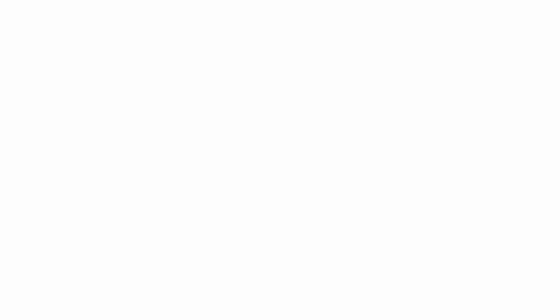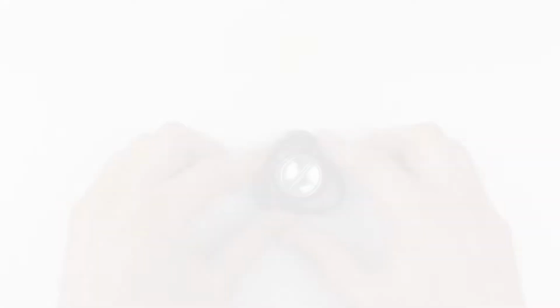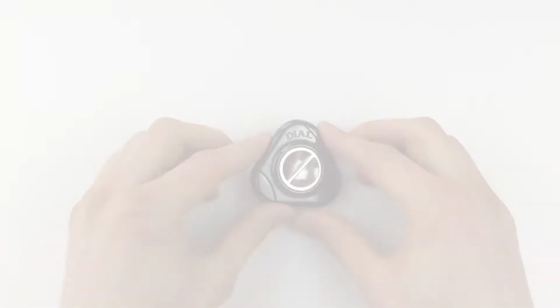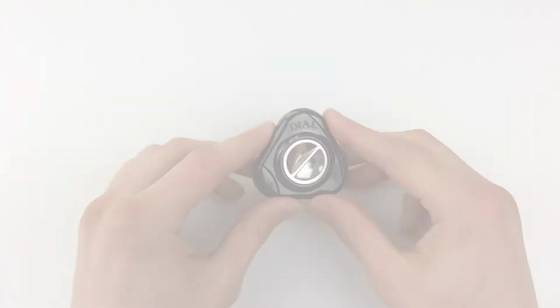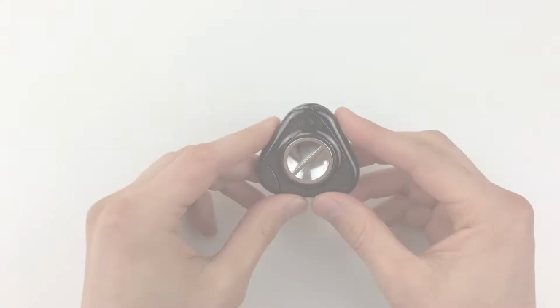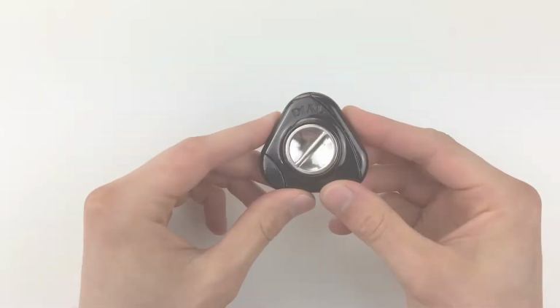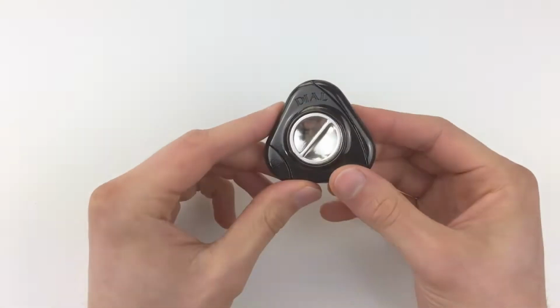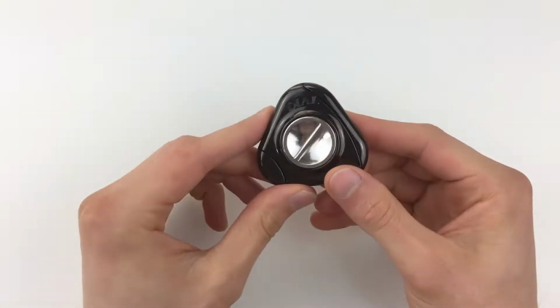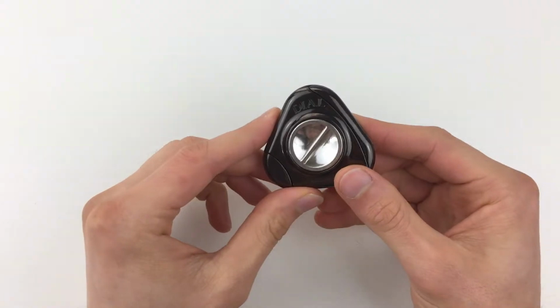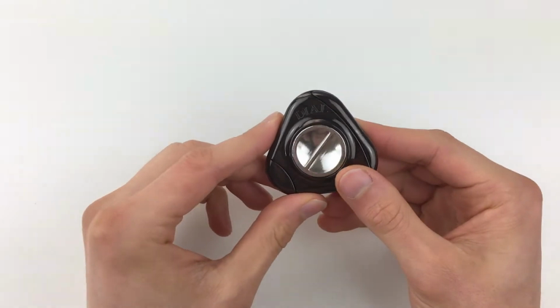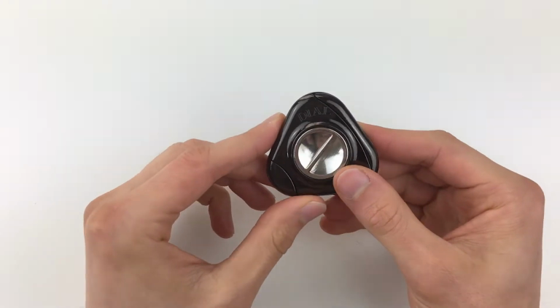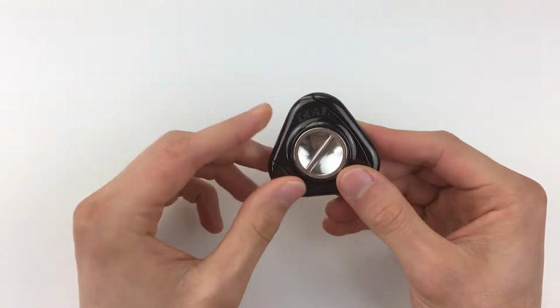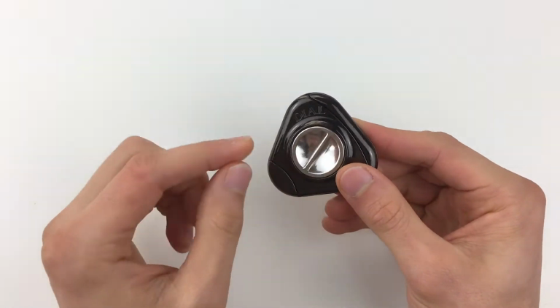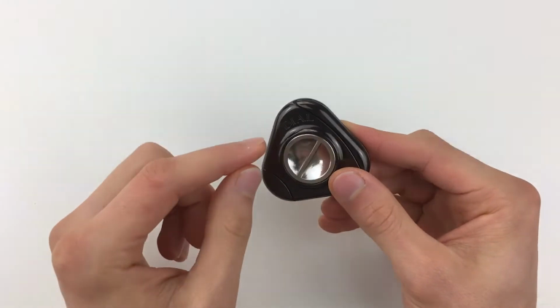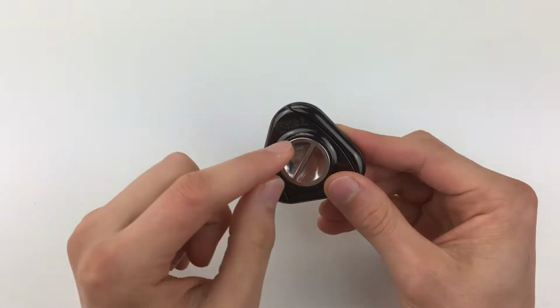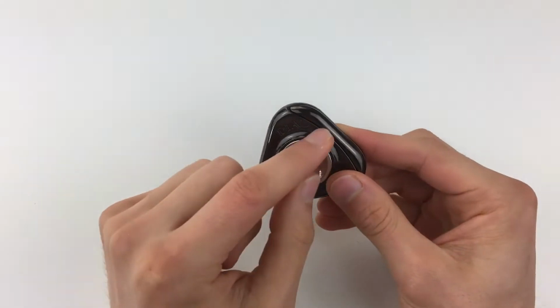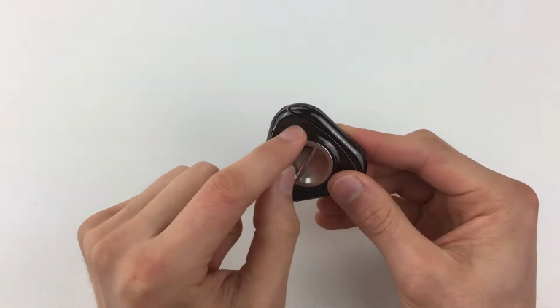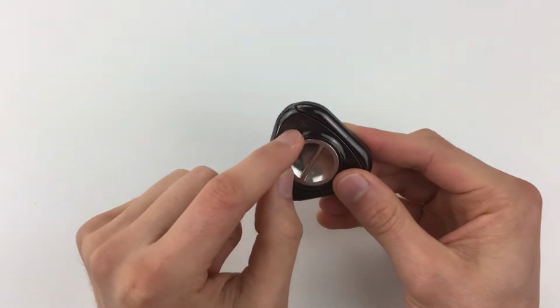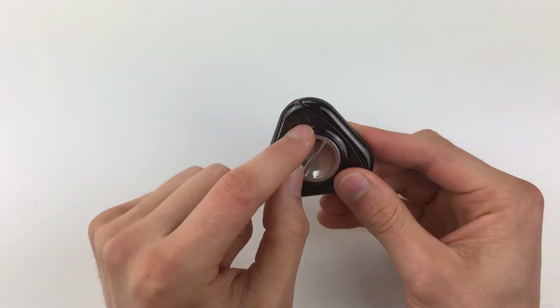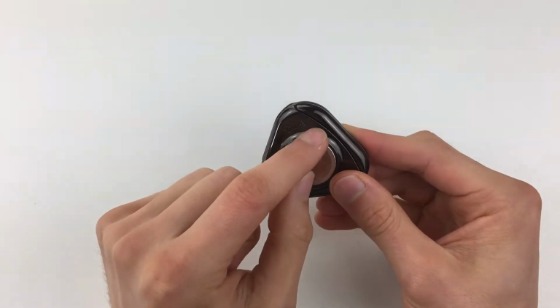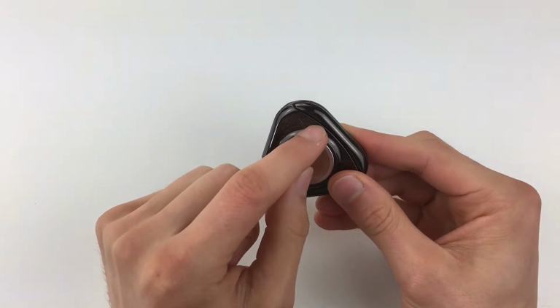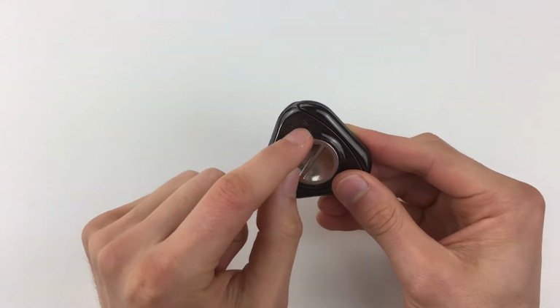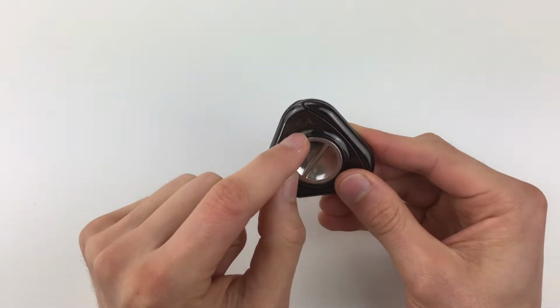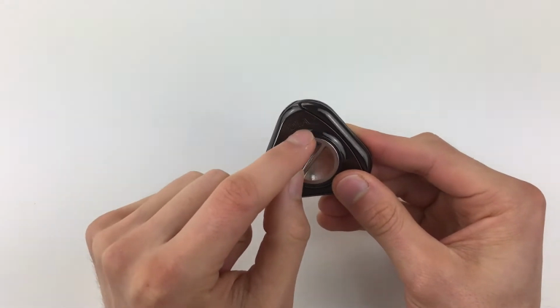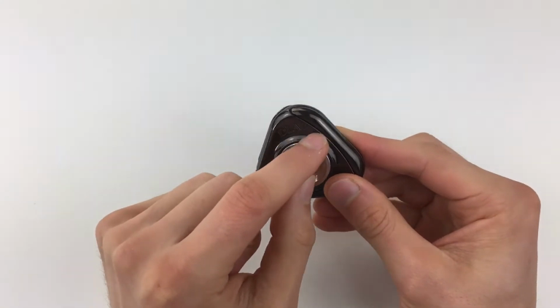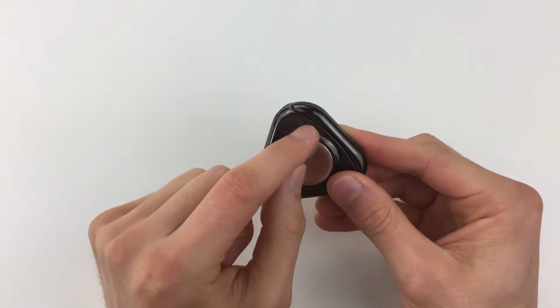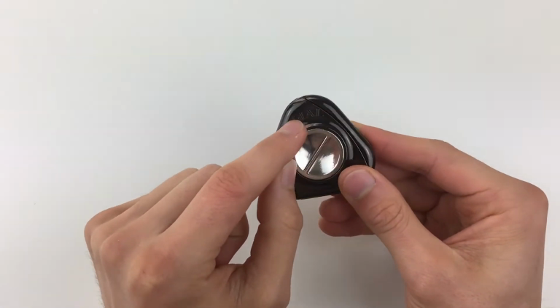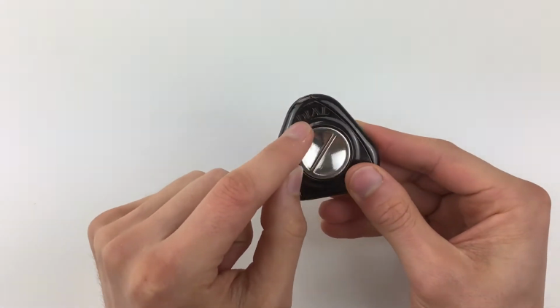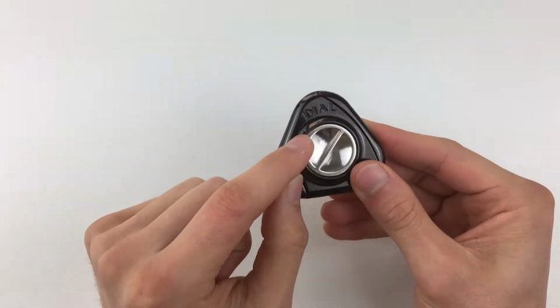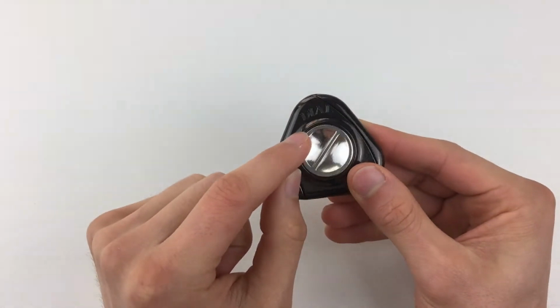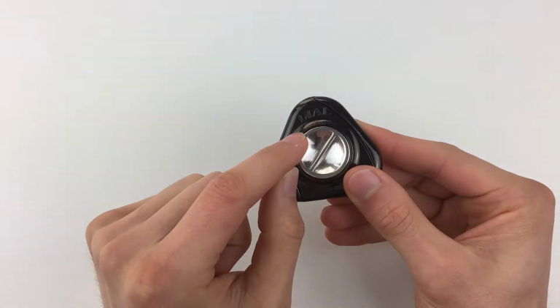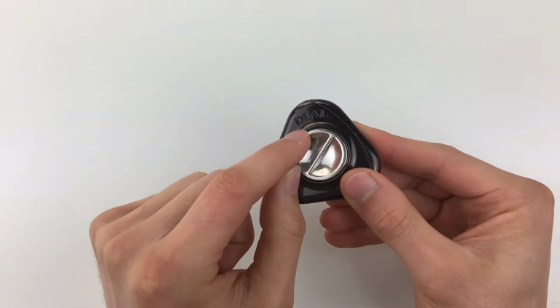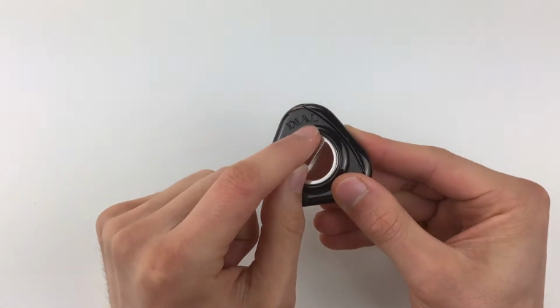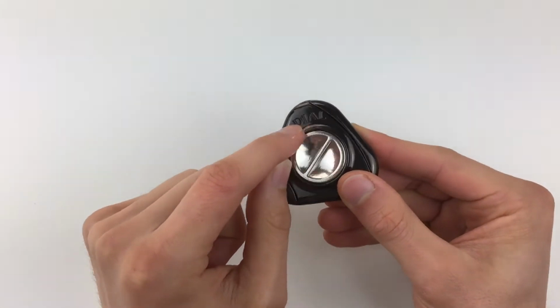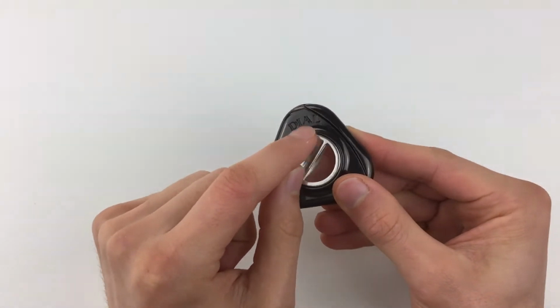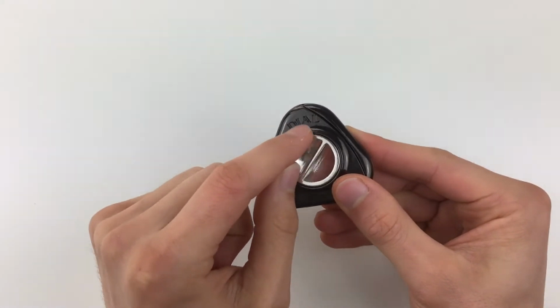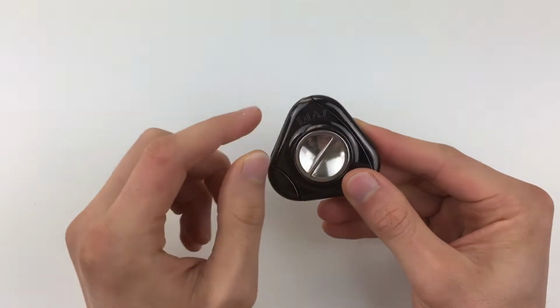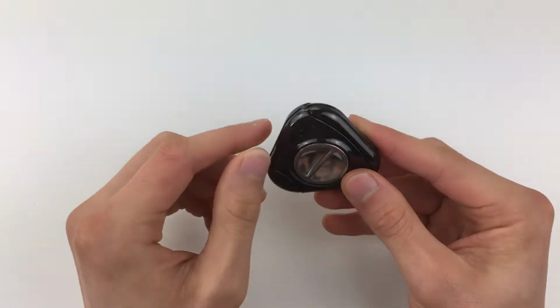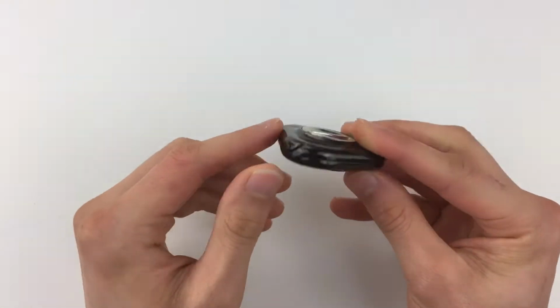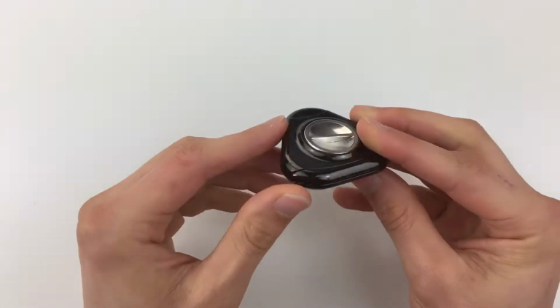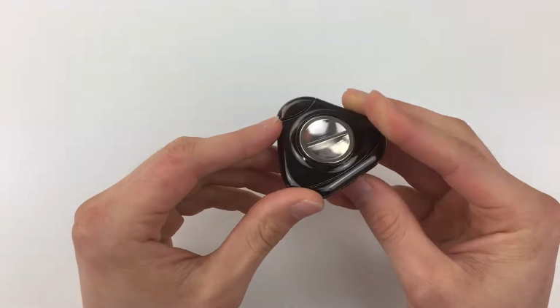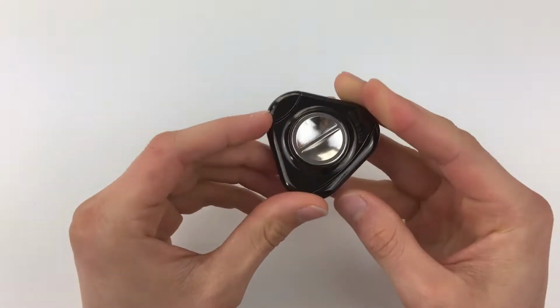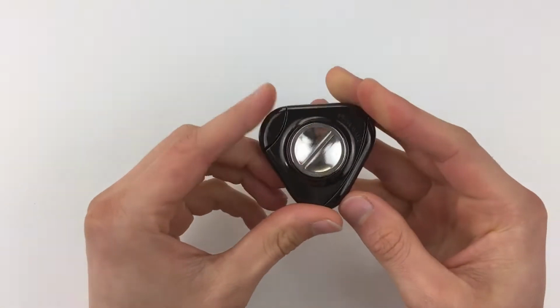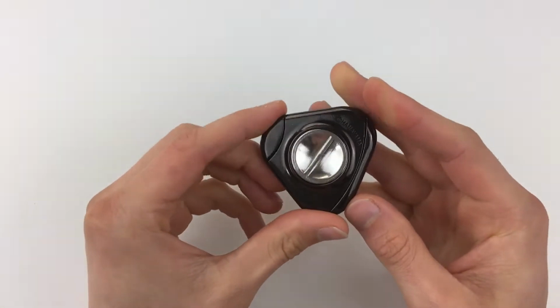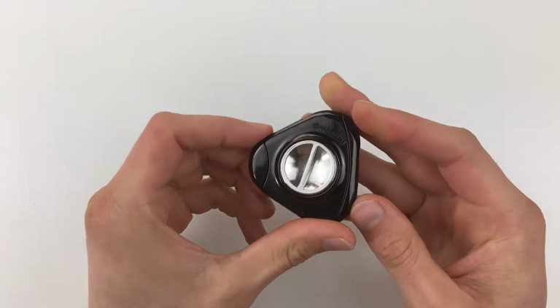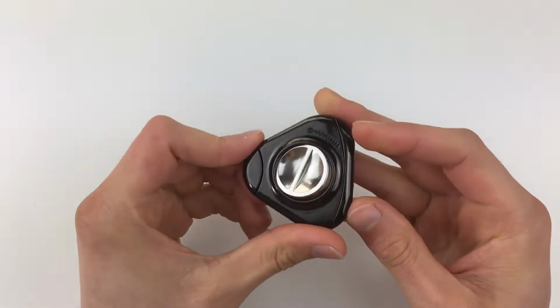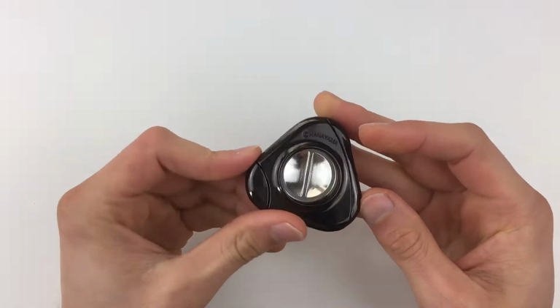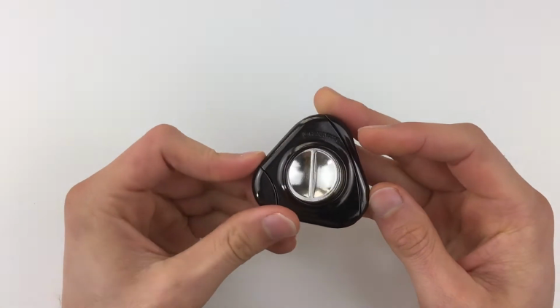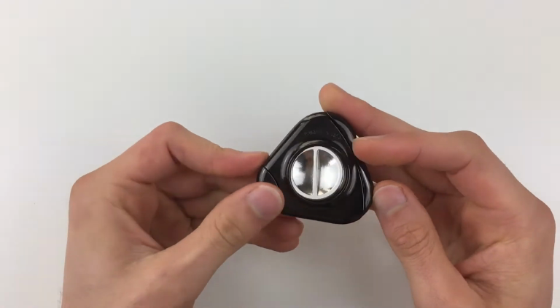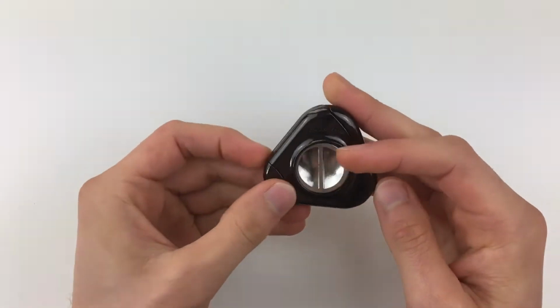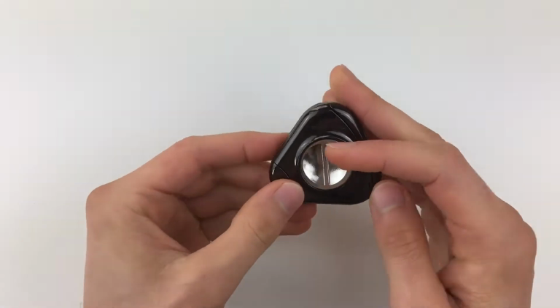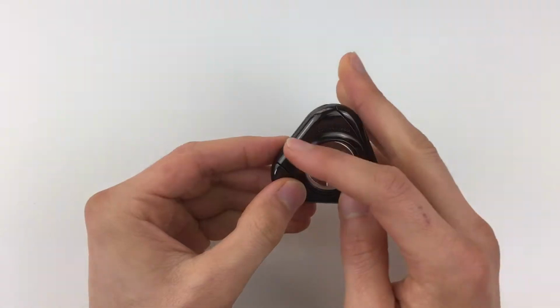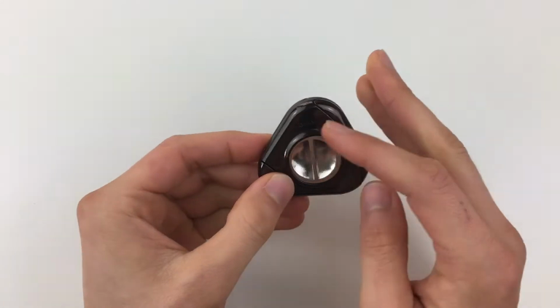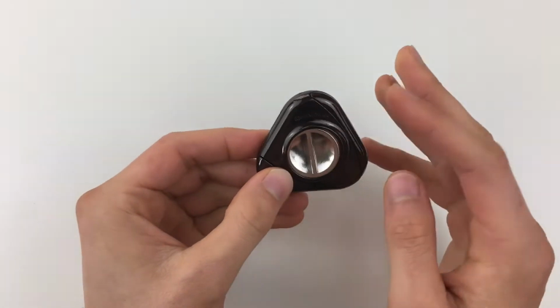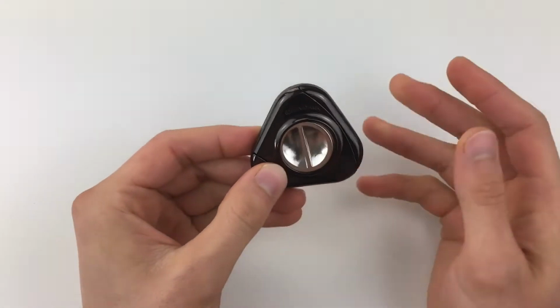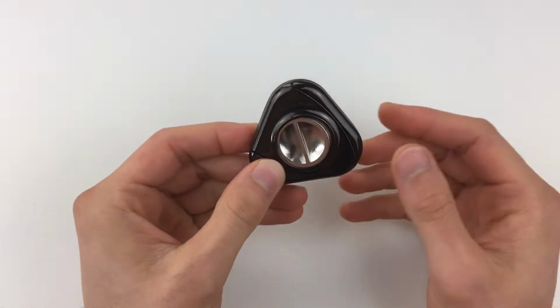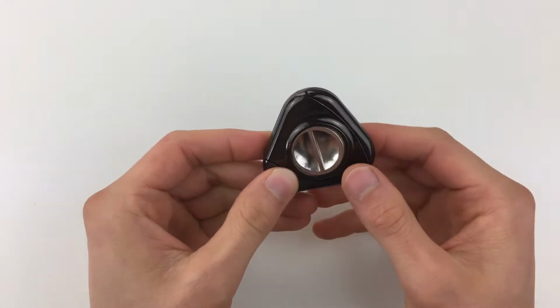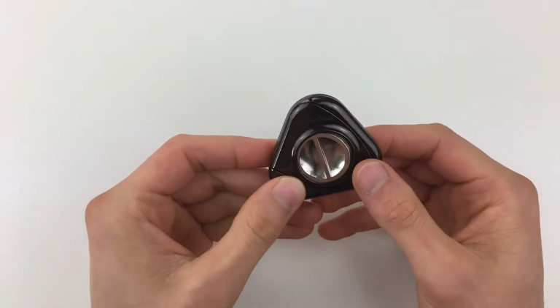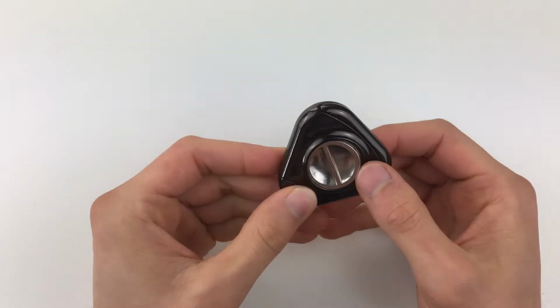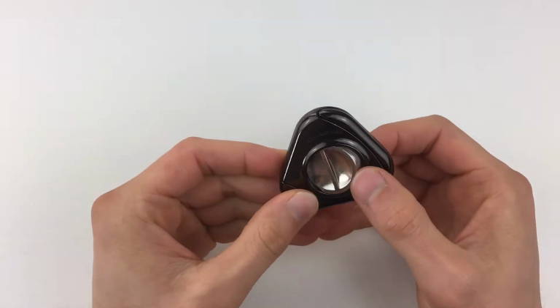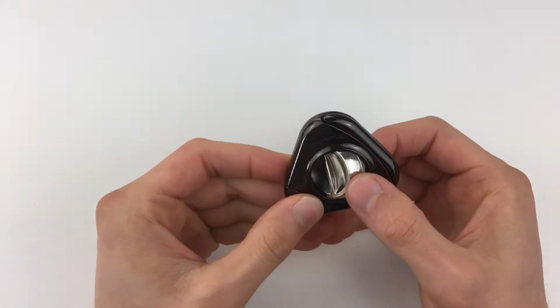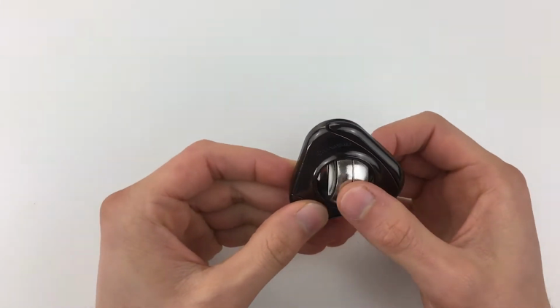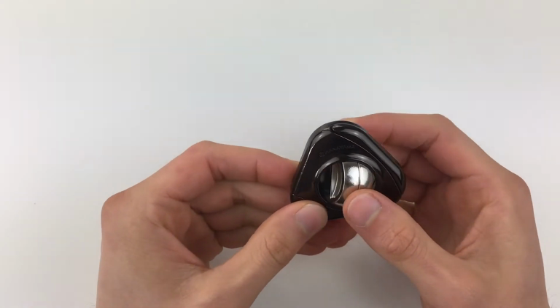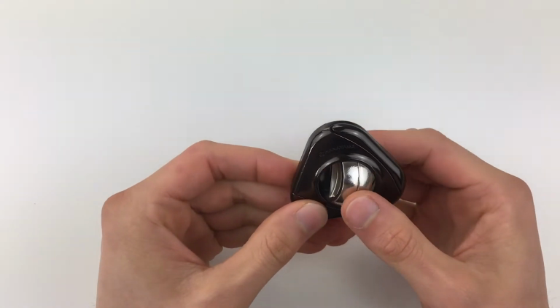Before we start, I'm going to be describing this with the dial side — the bit that says 'dial' on it — and the Haniama side — the bit that says 'Haniama' on it.